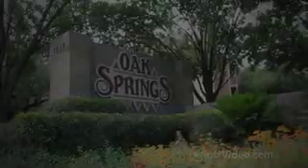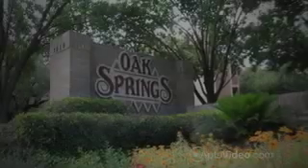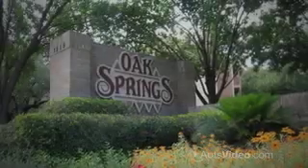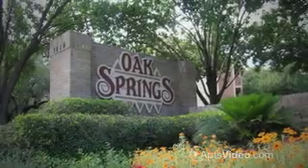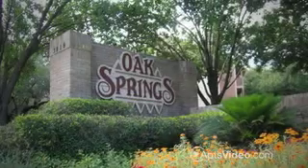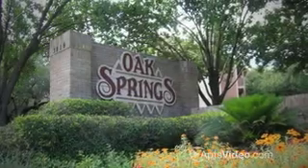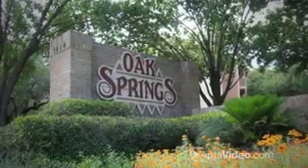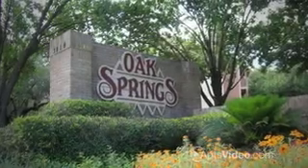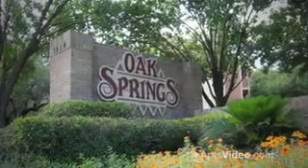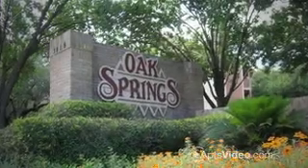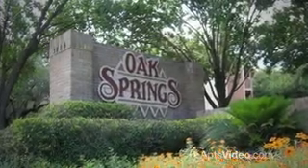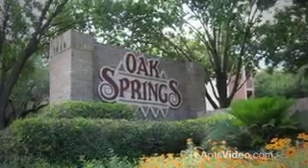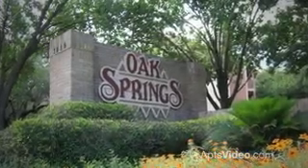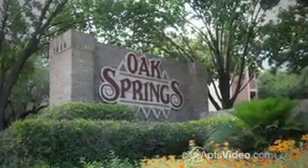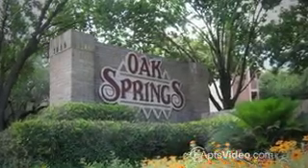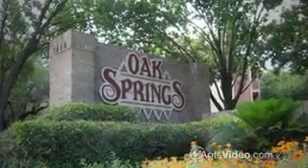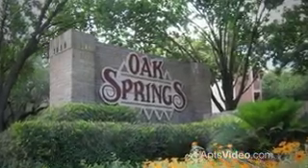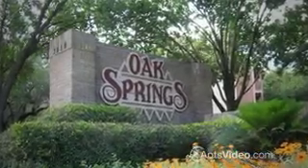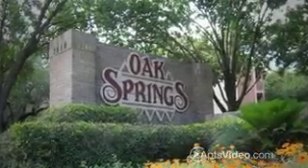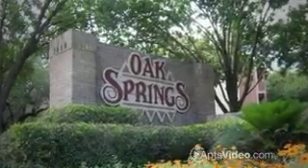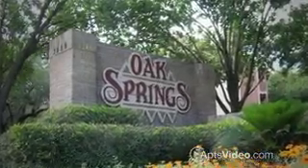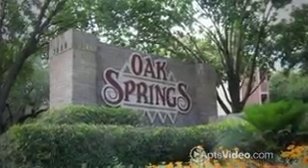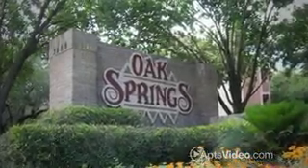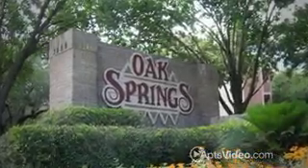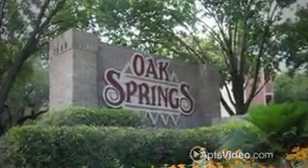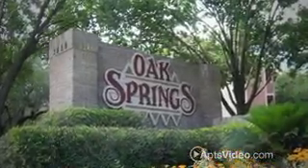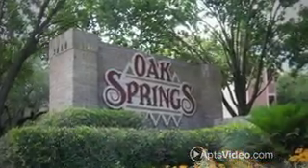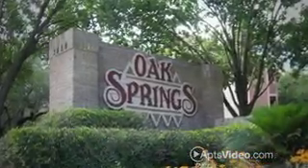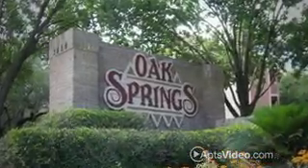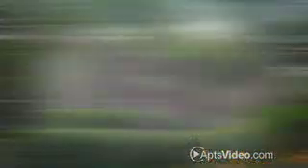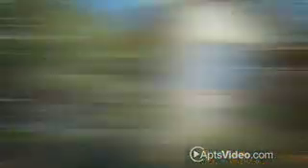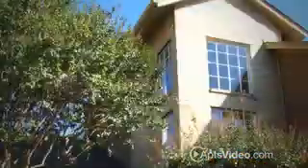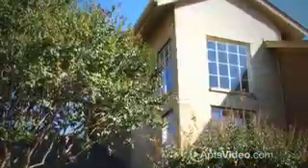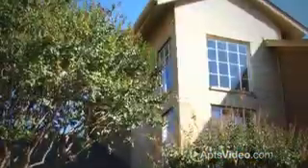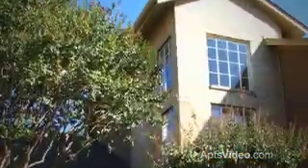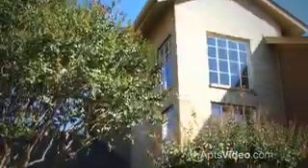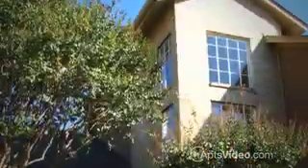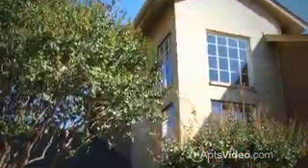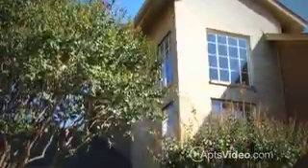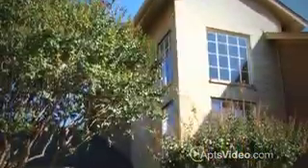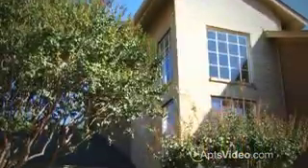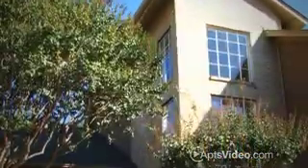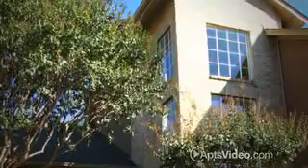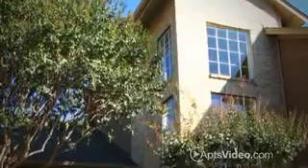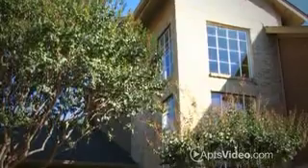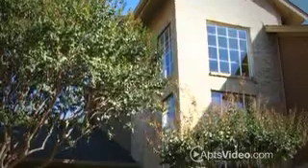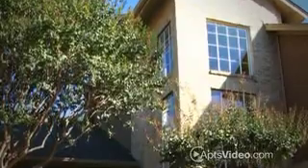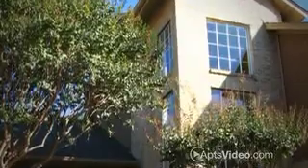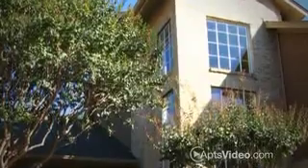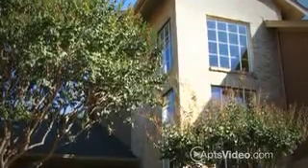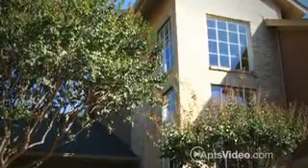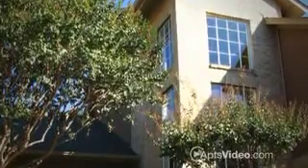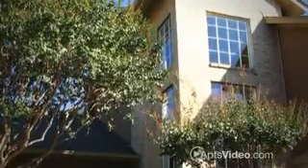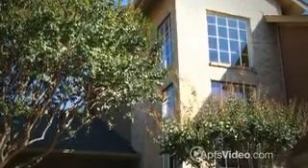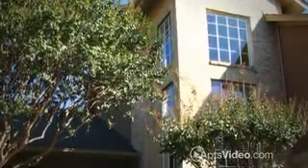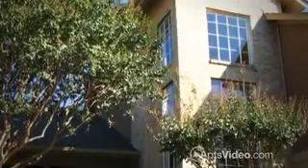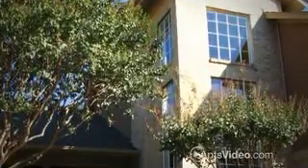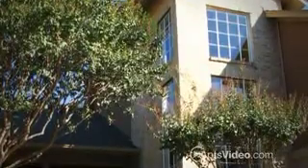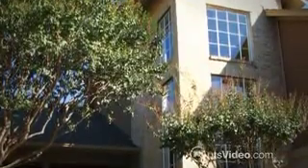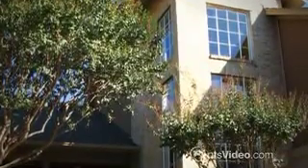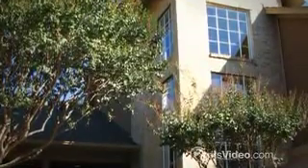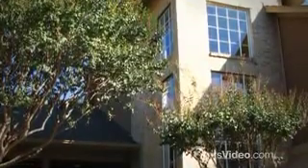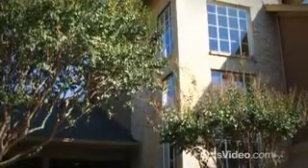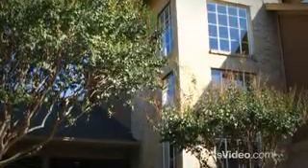Is it time to do something new and exciting? Make a change and find your new home at Oak Springs.